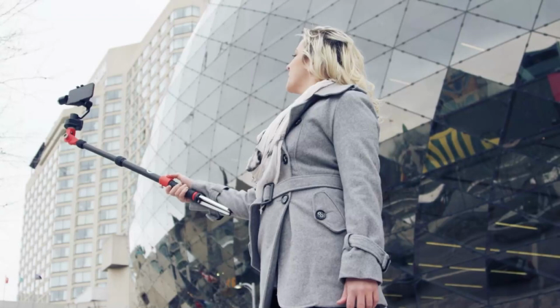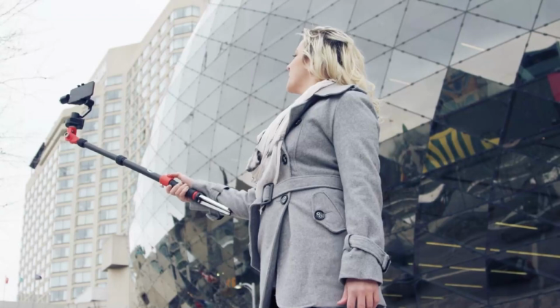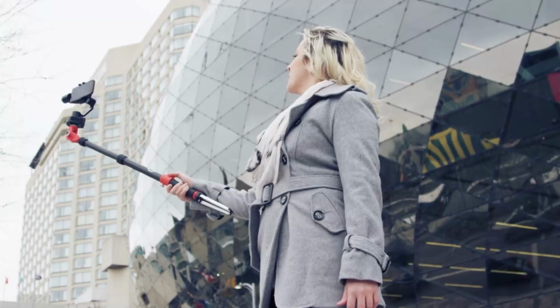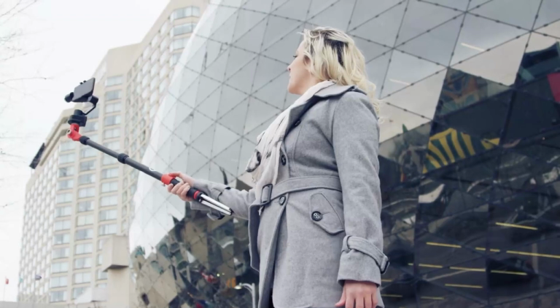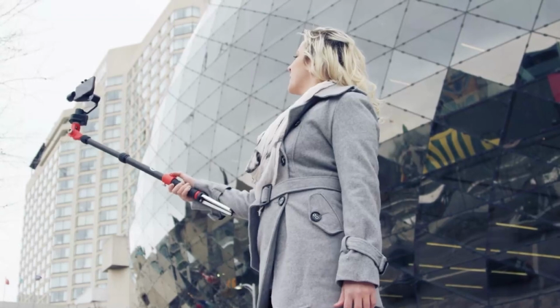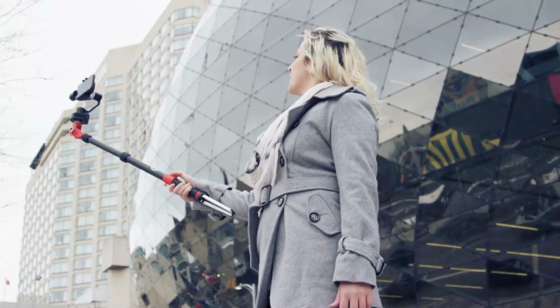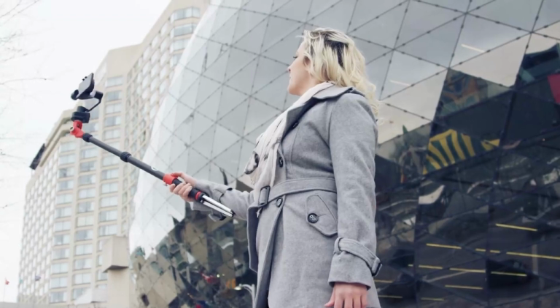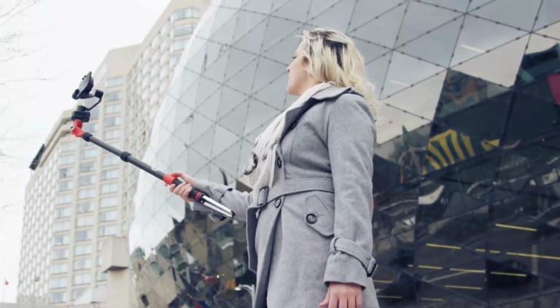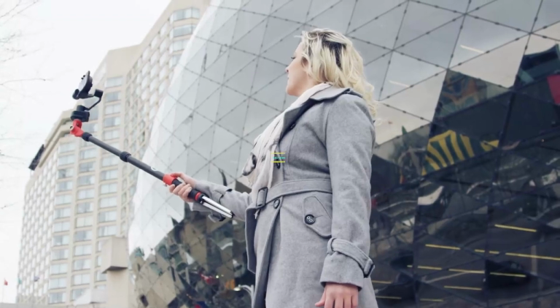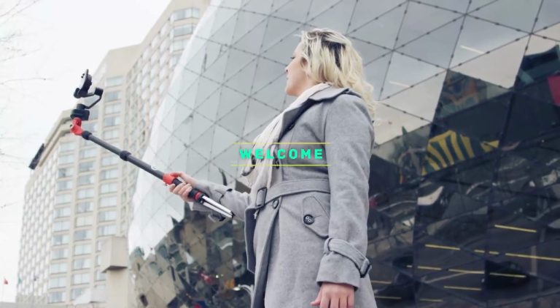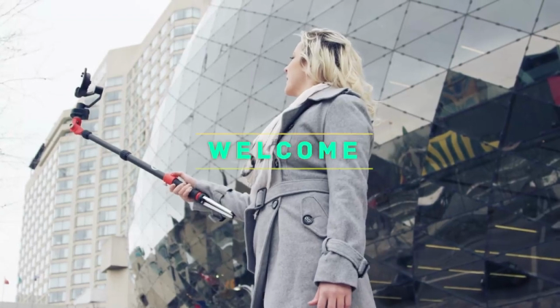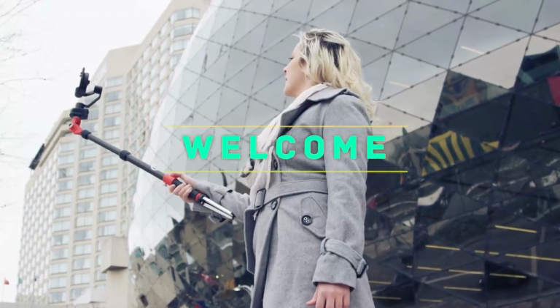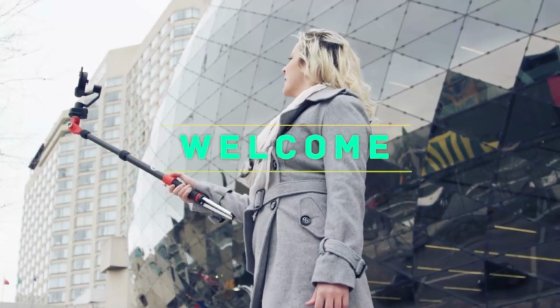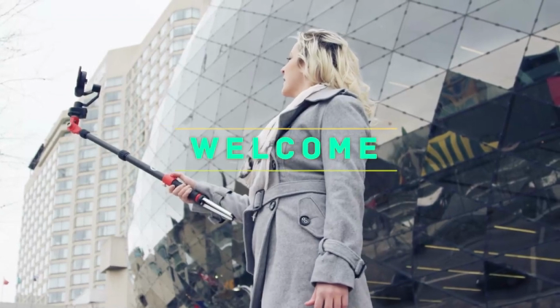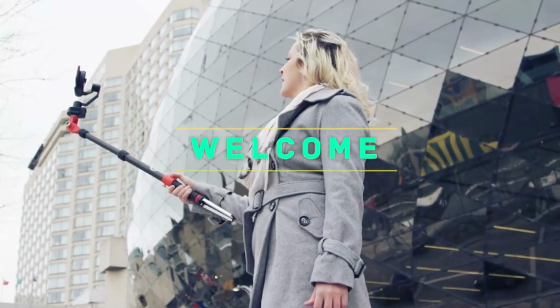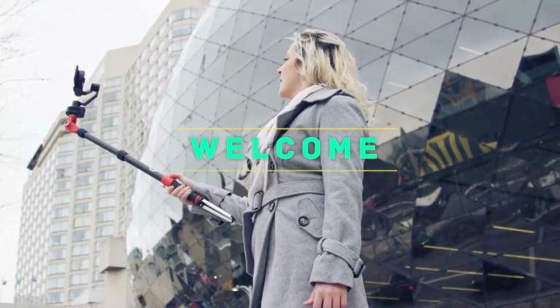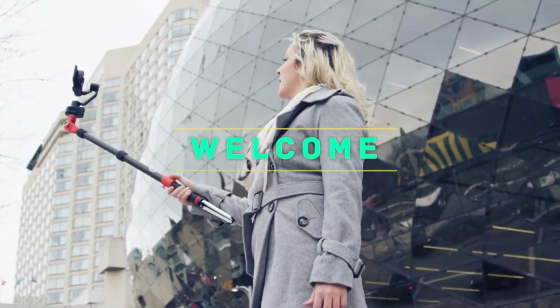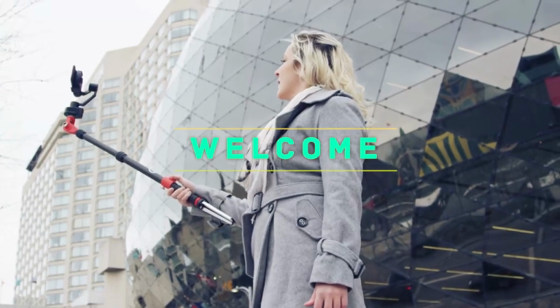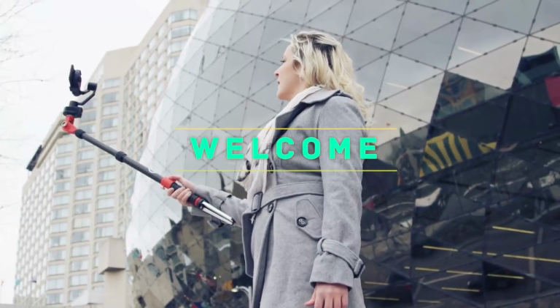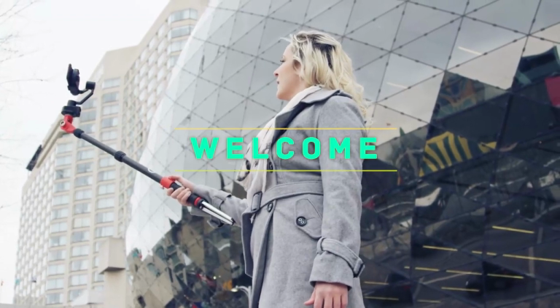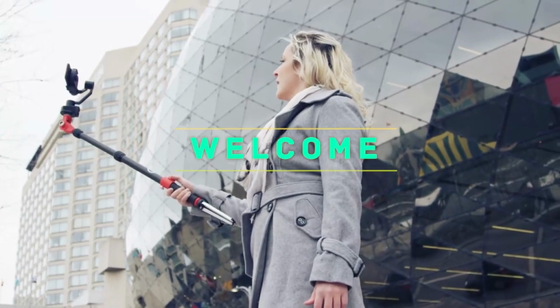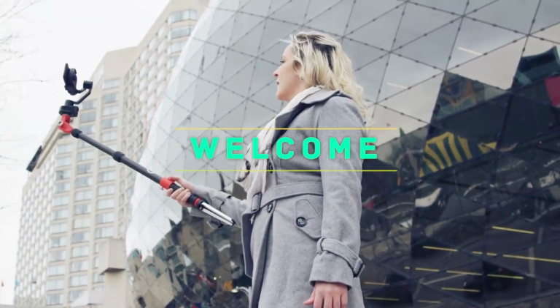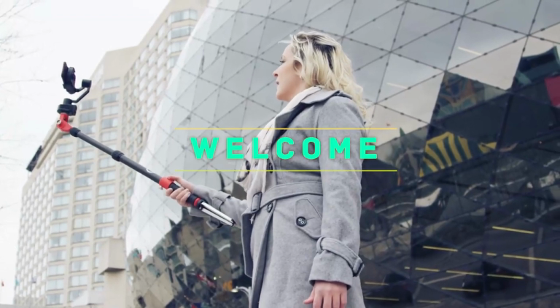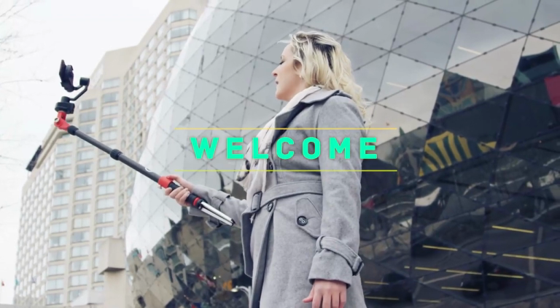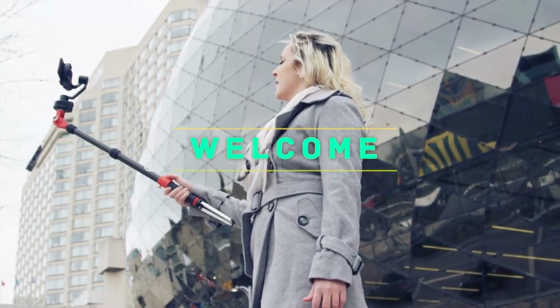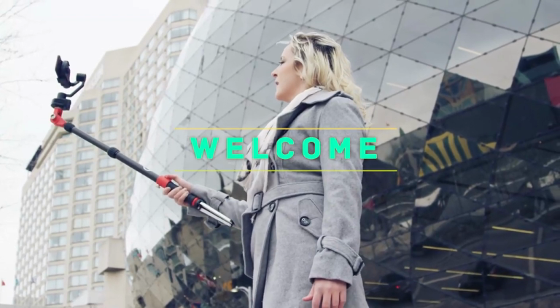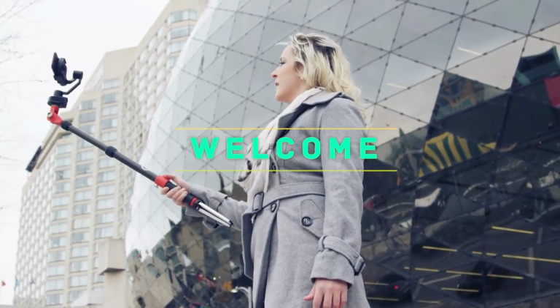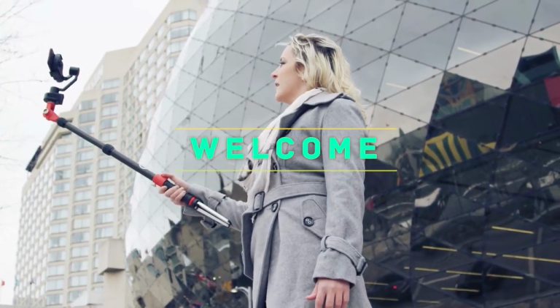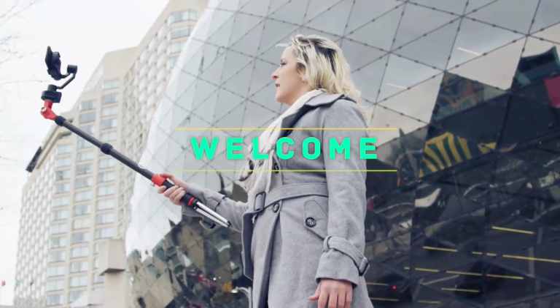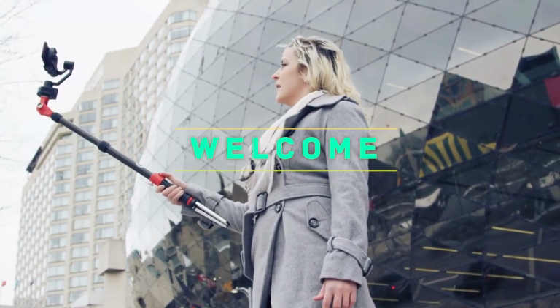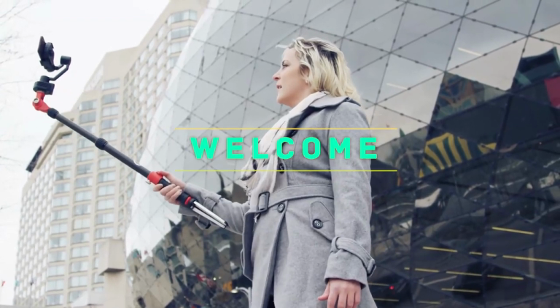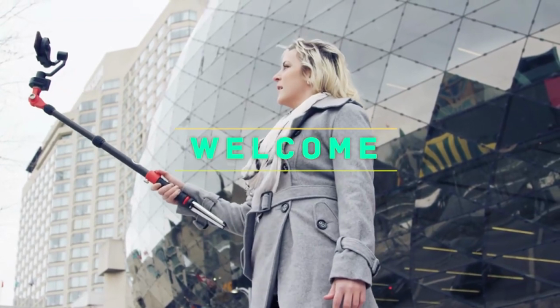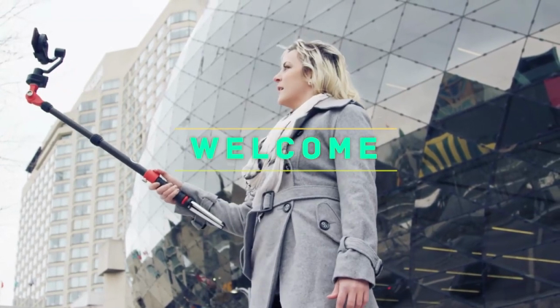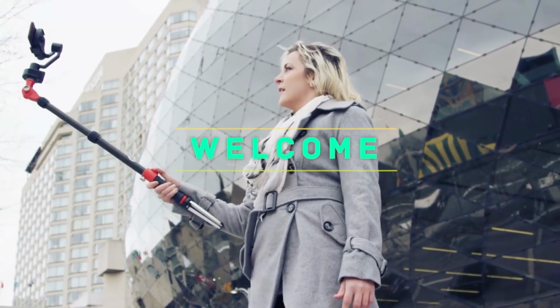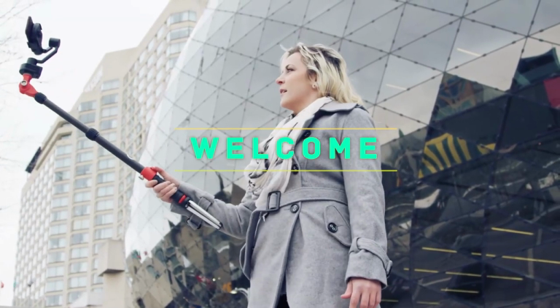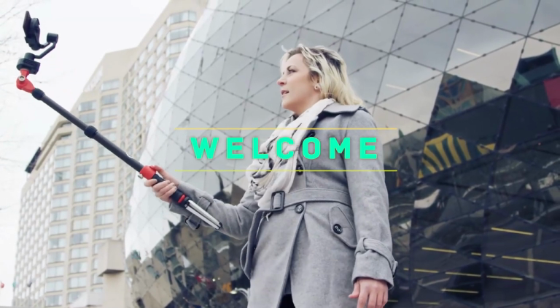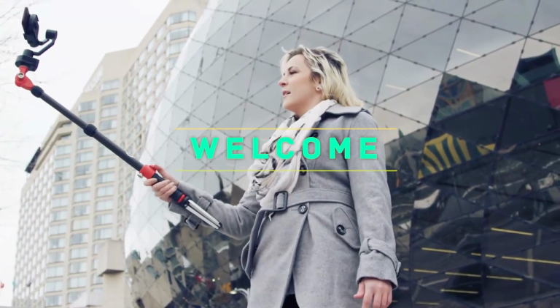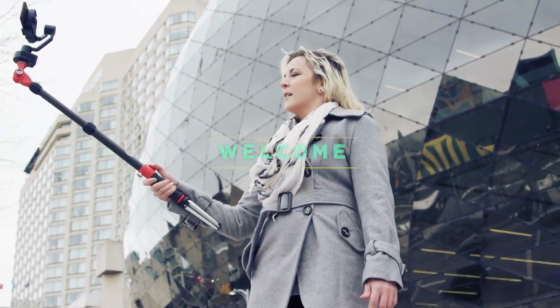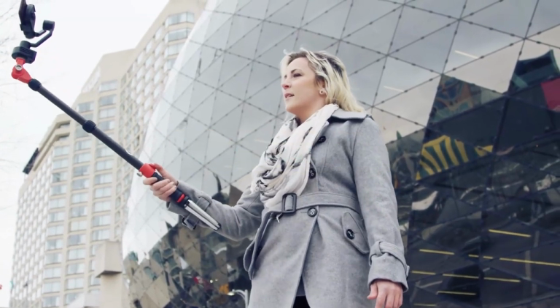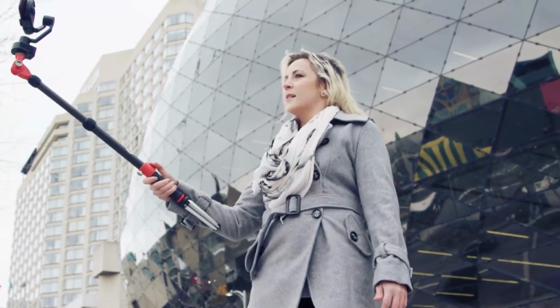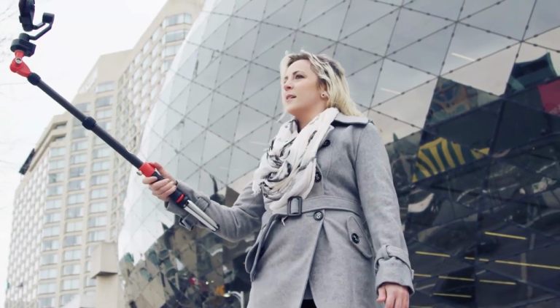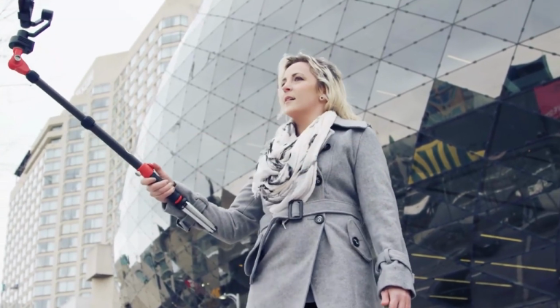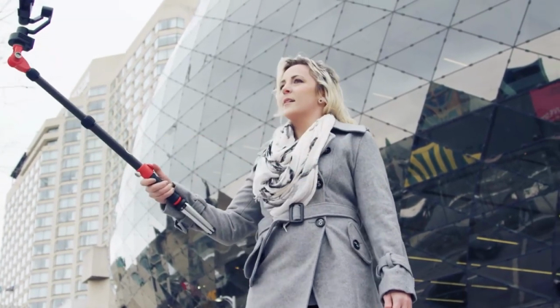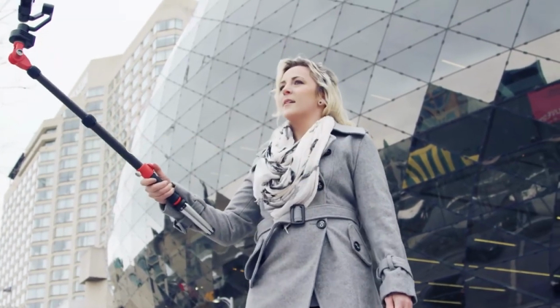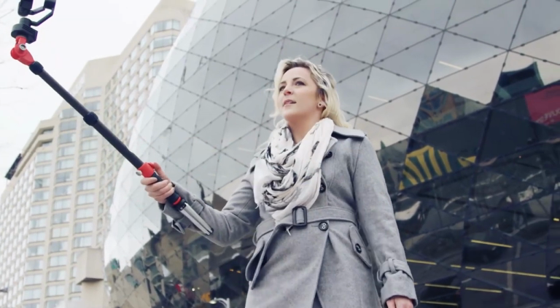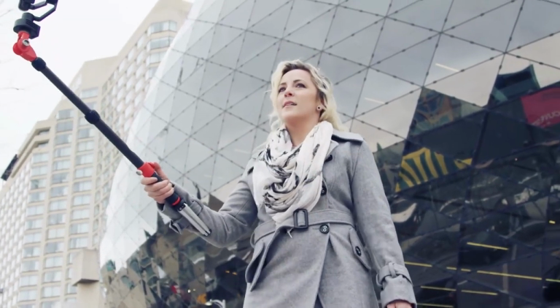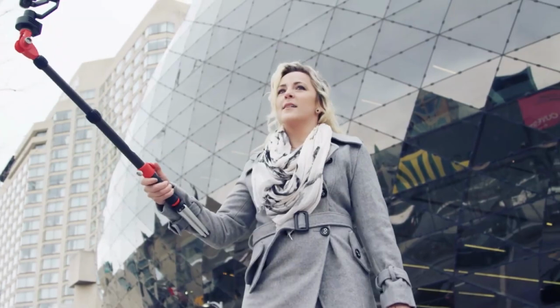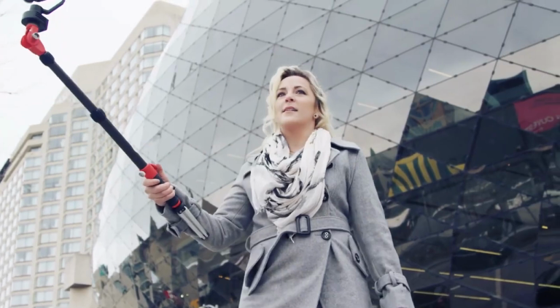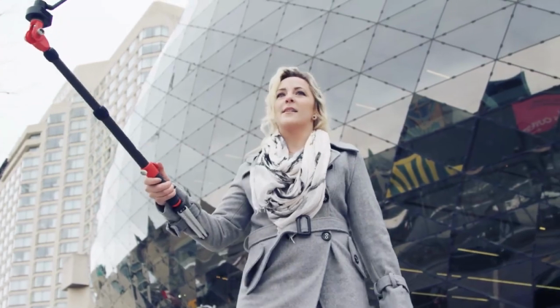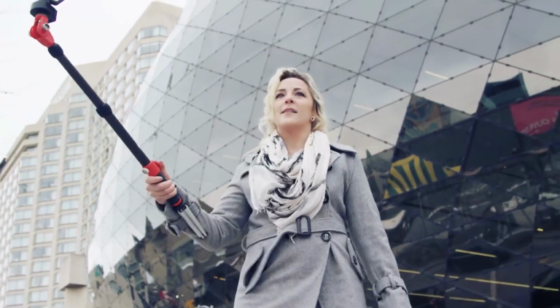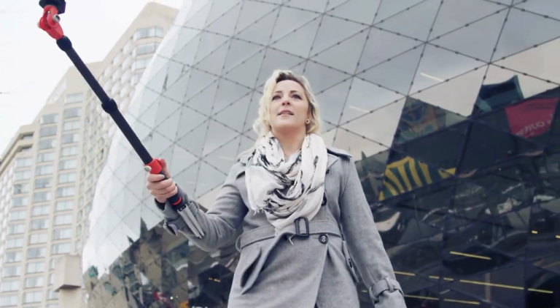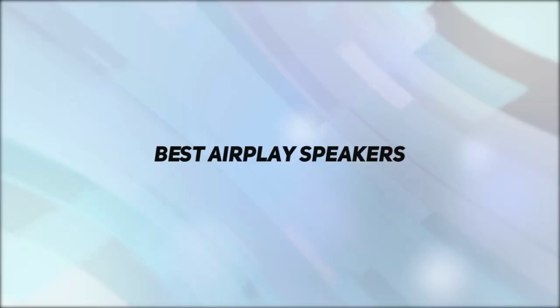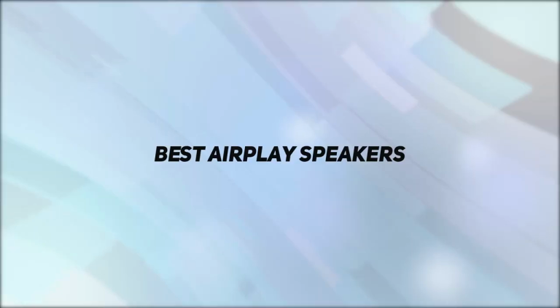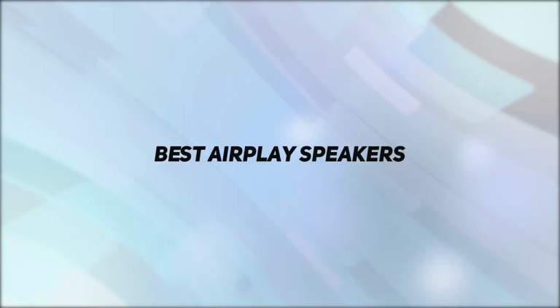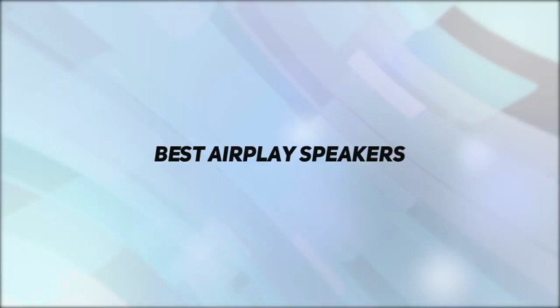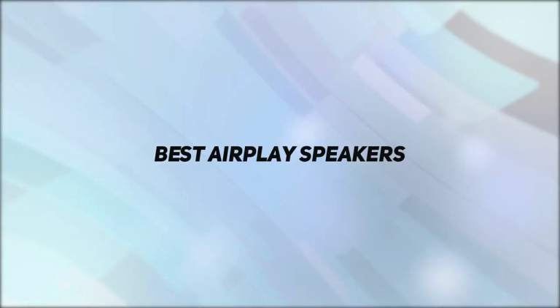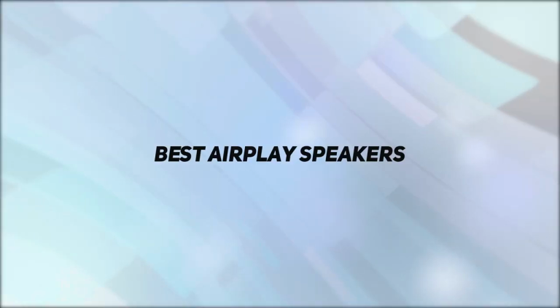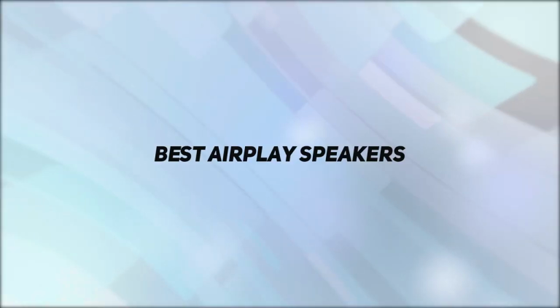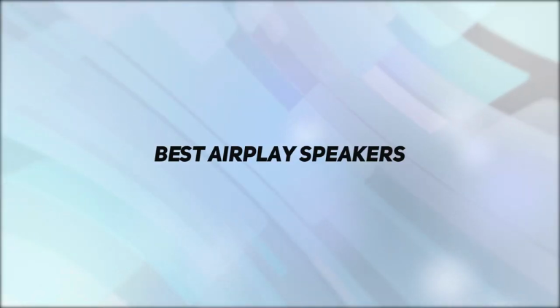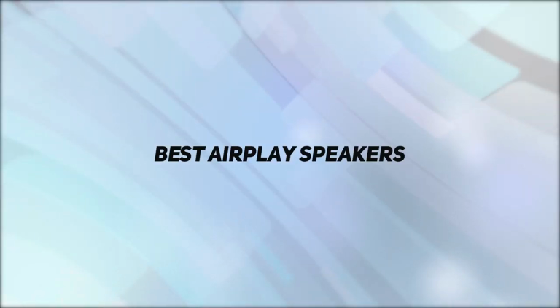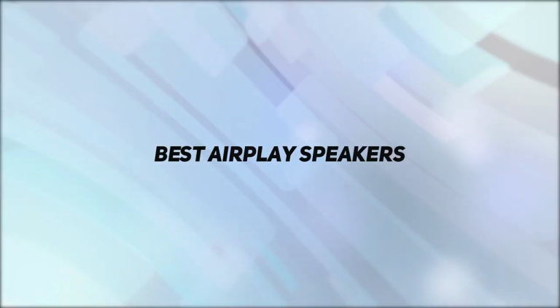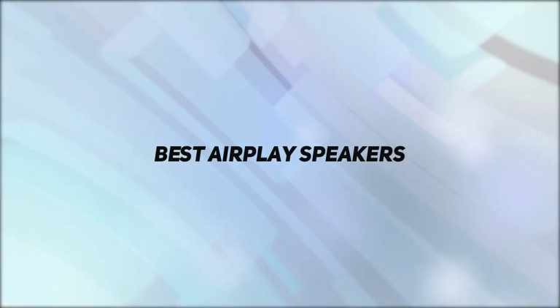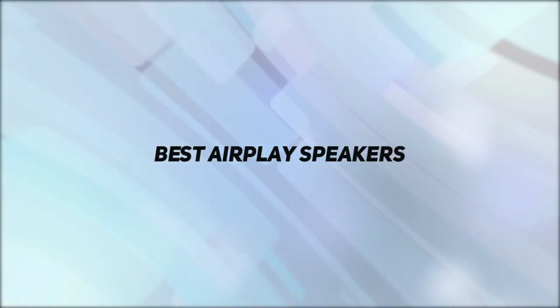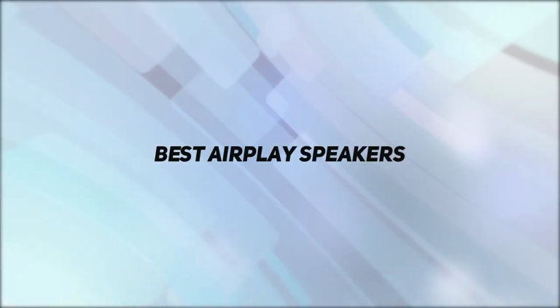Hey, welcome back to my channel. In this video I'm going to talk about the top five best AirPlay speakers.